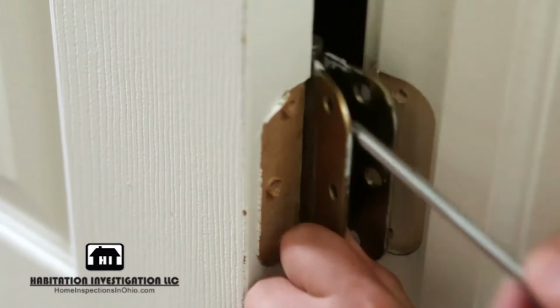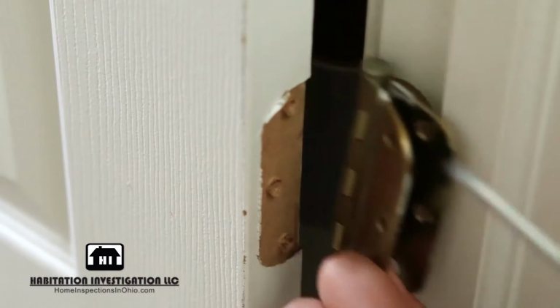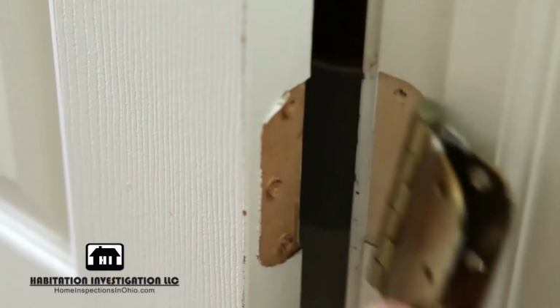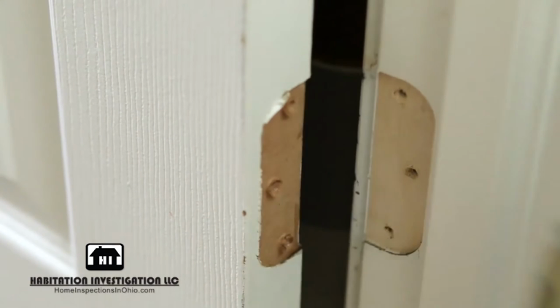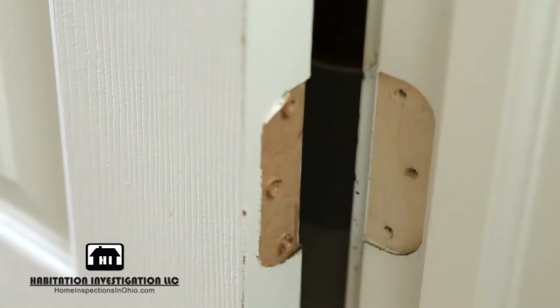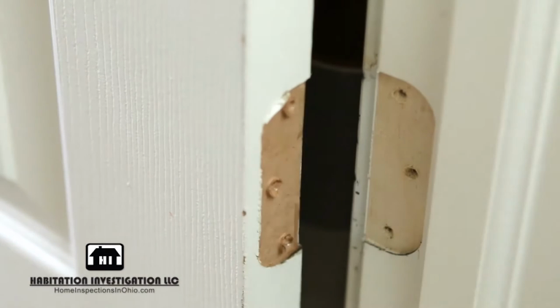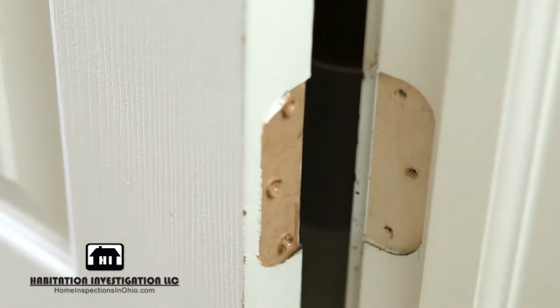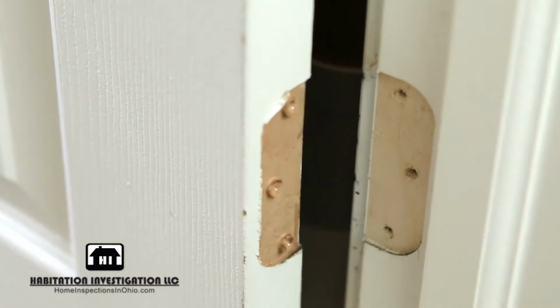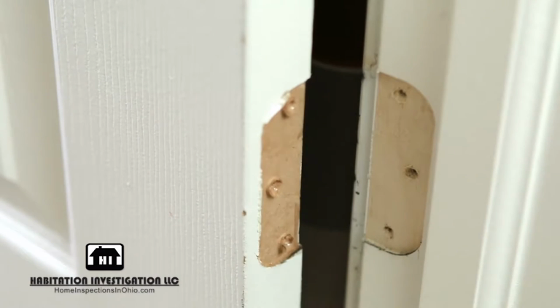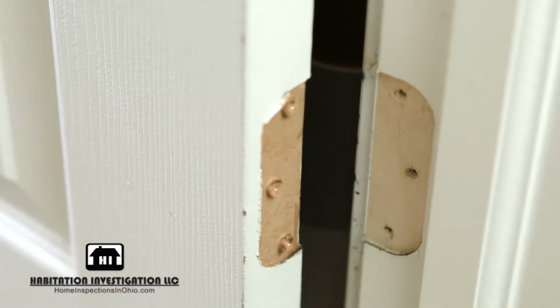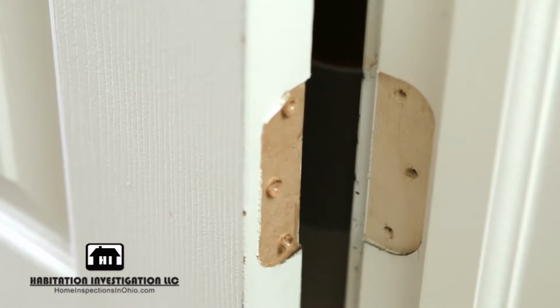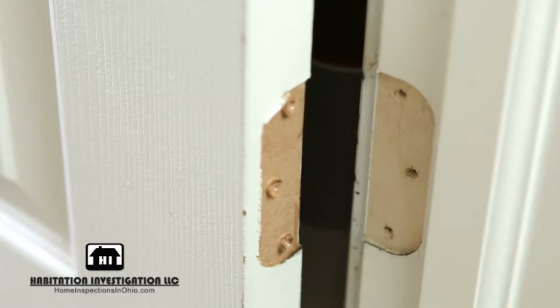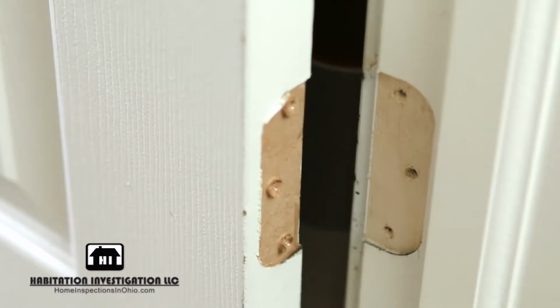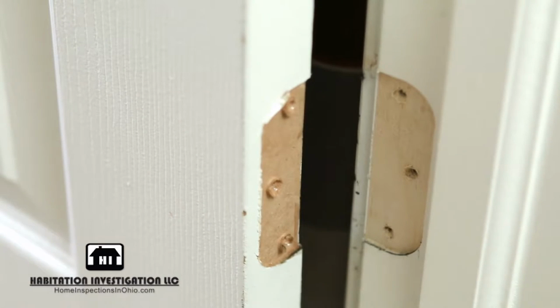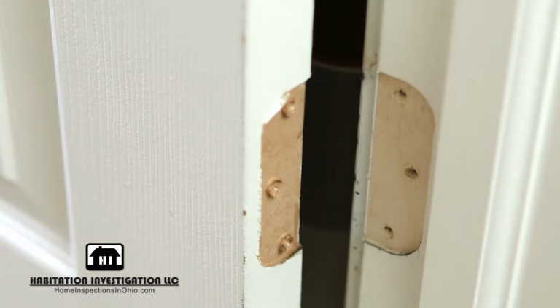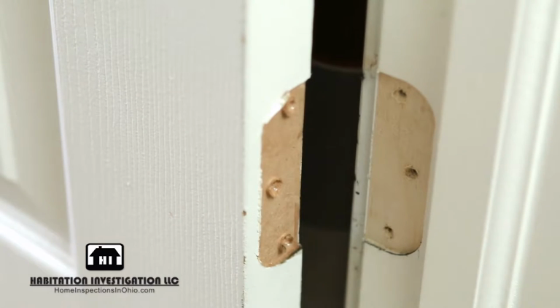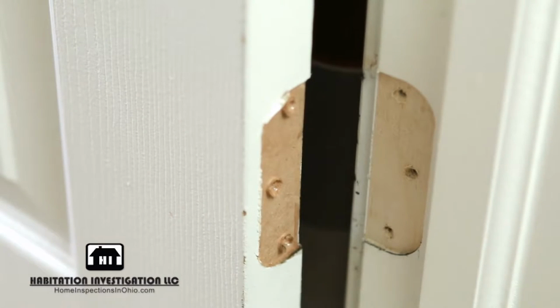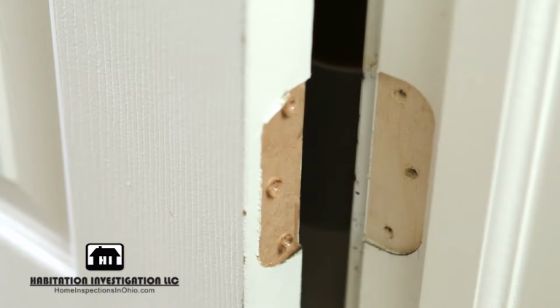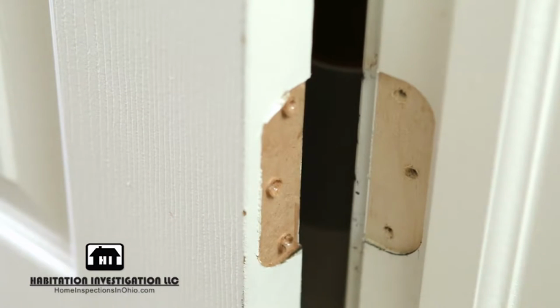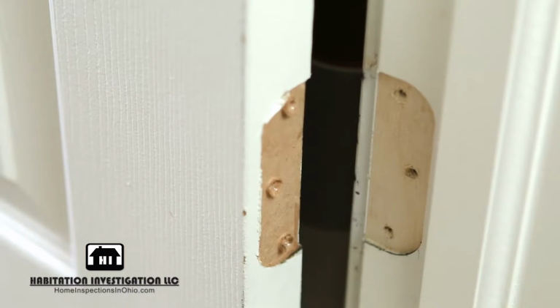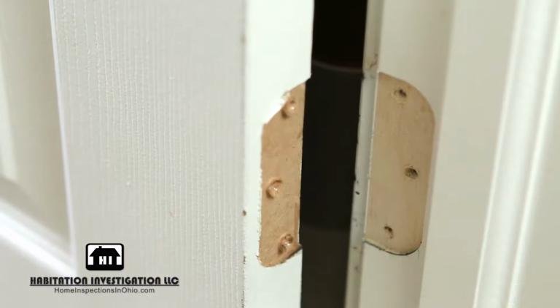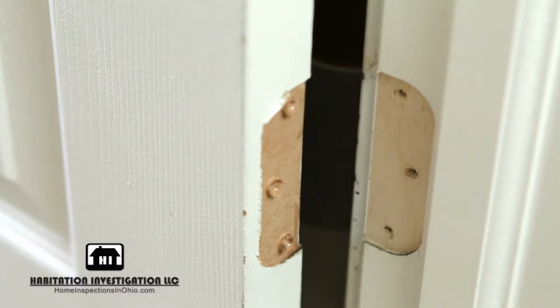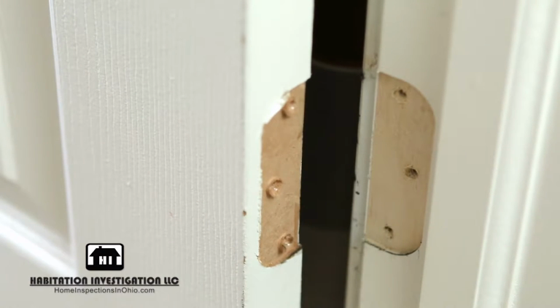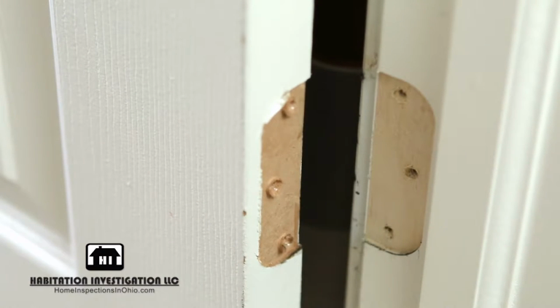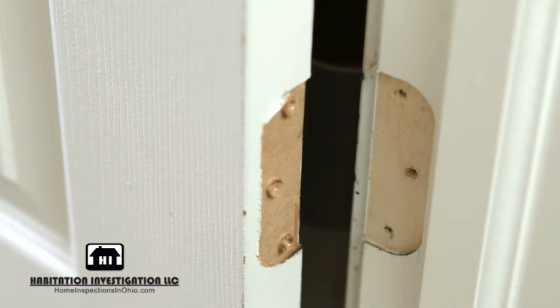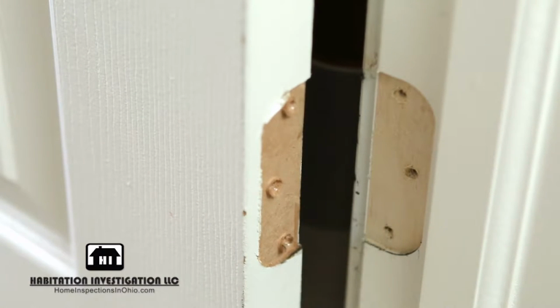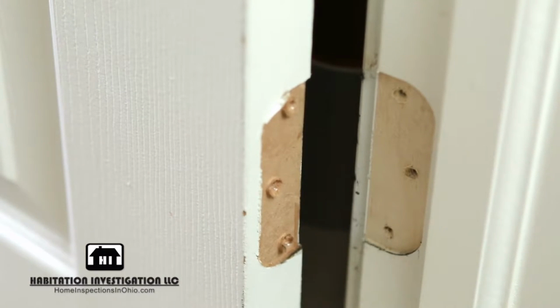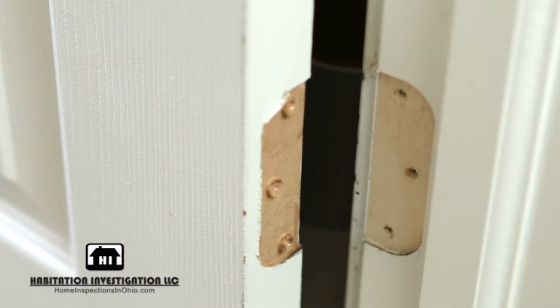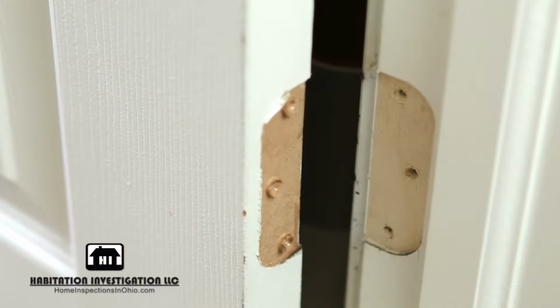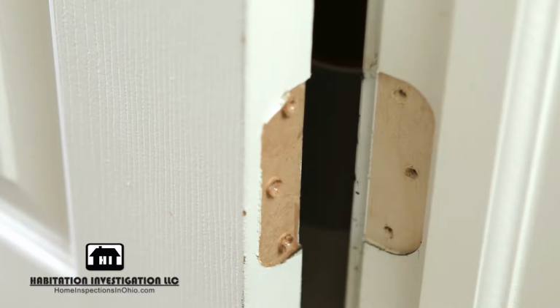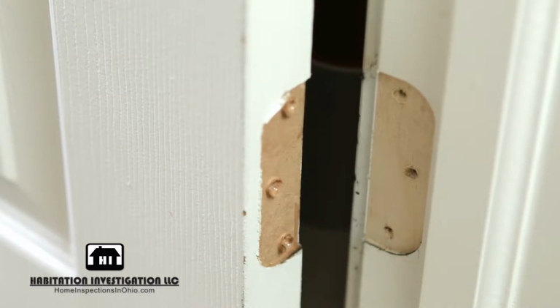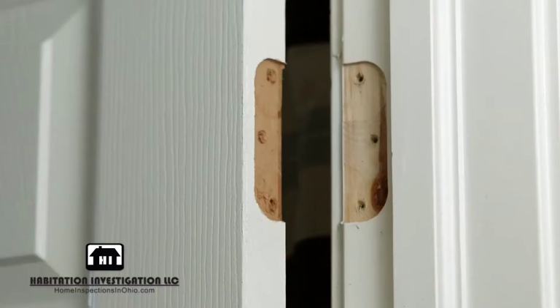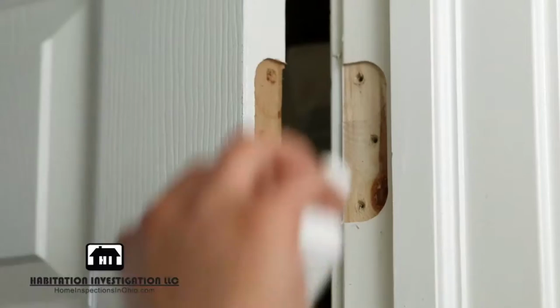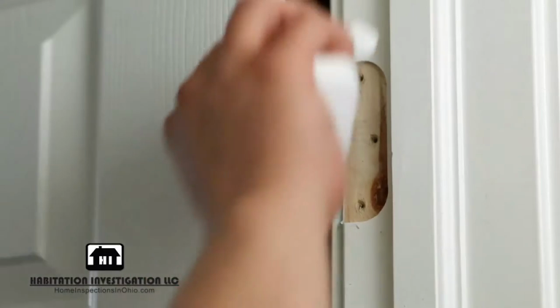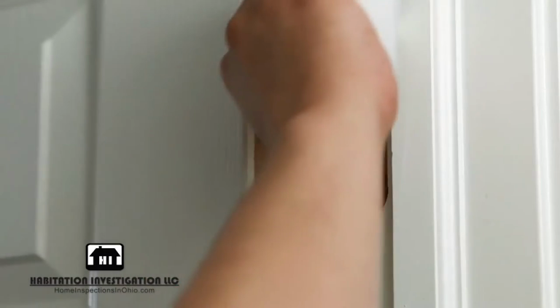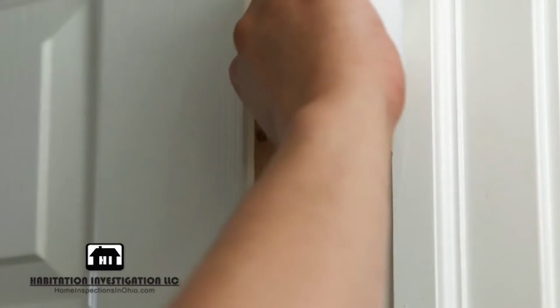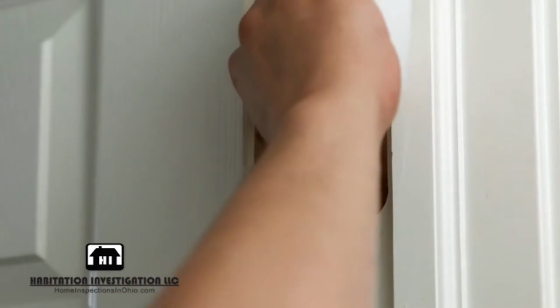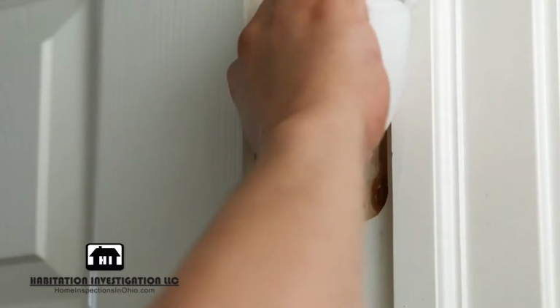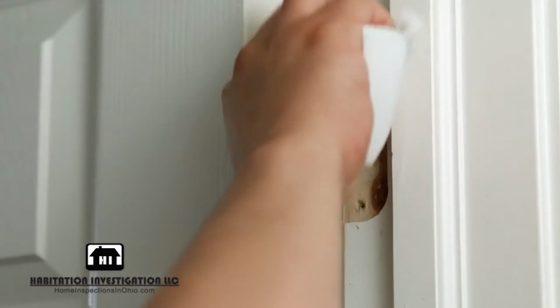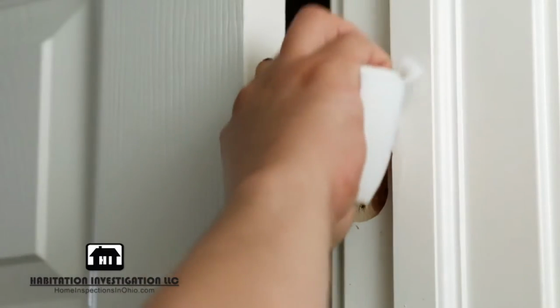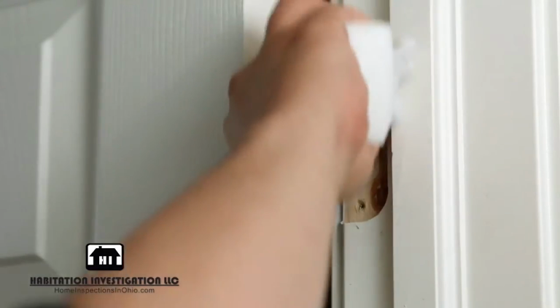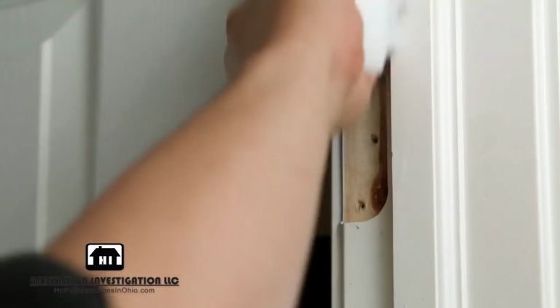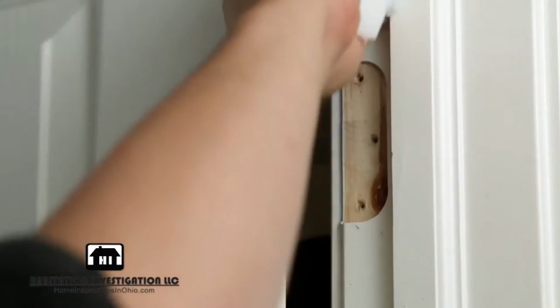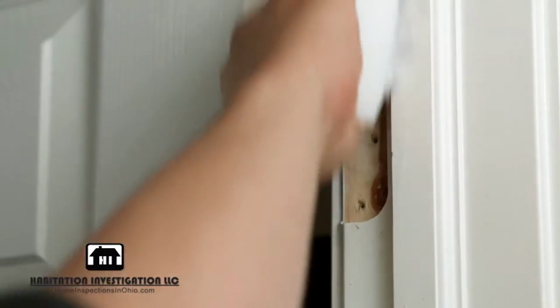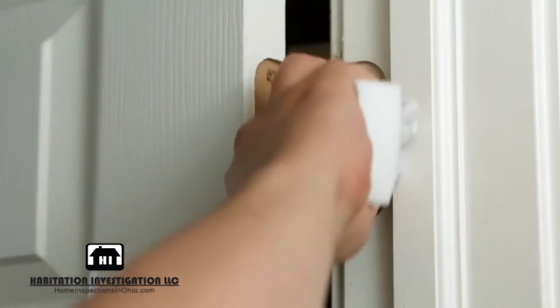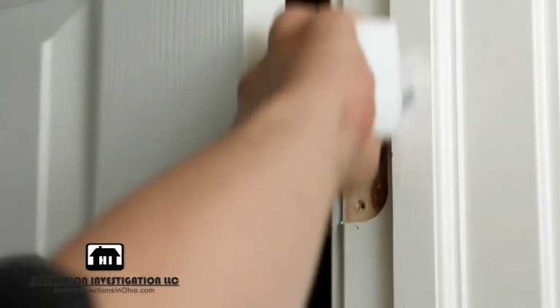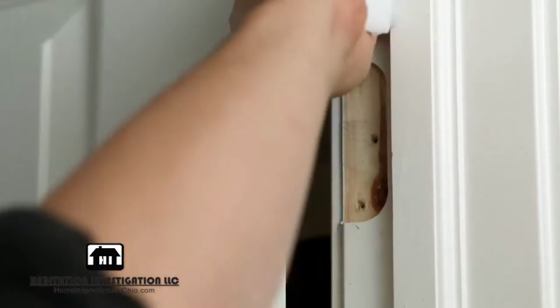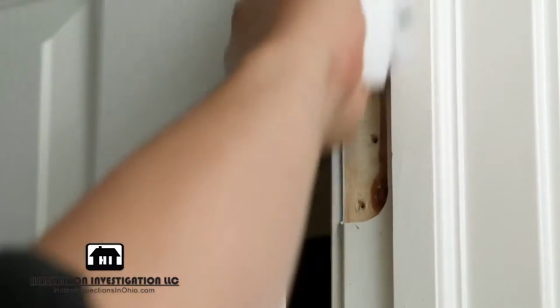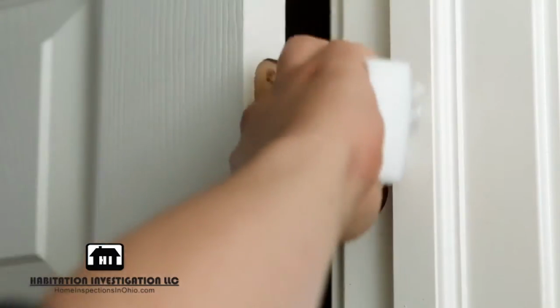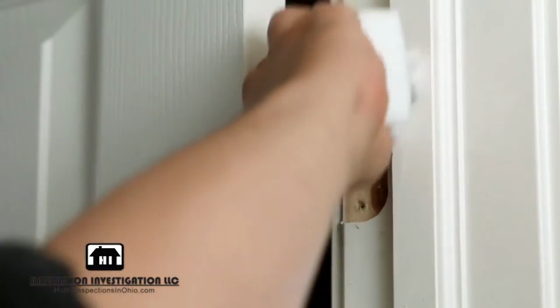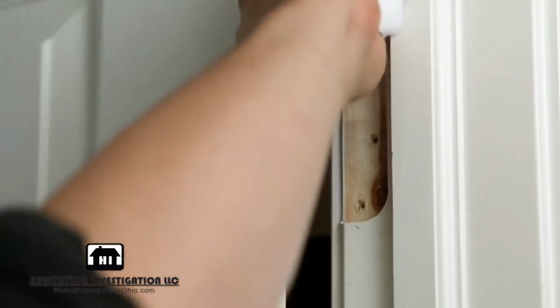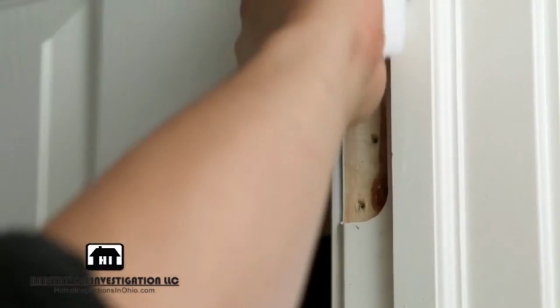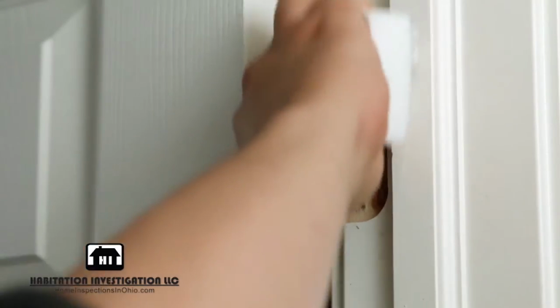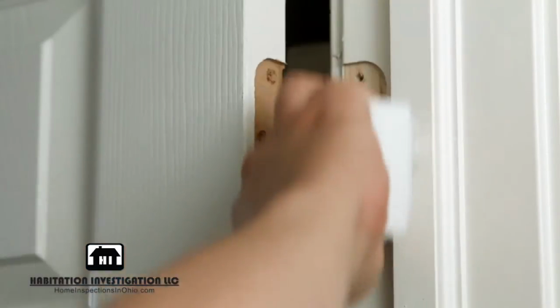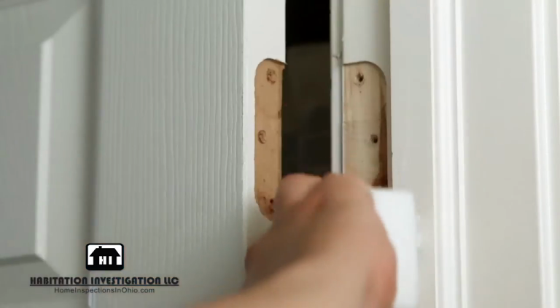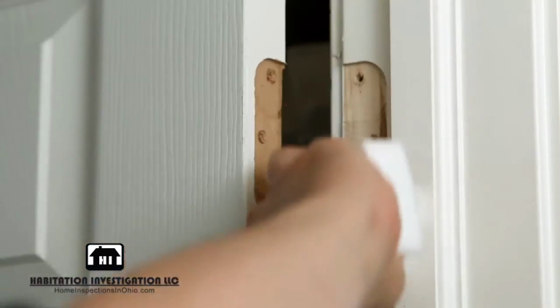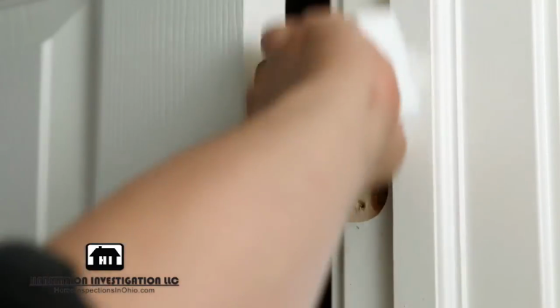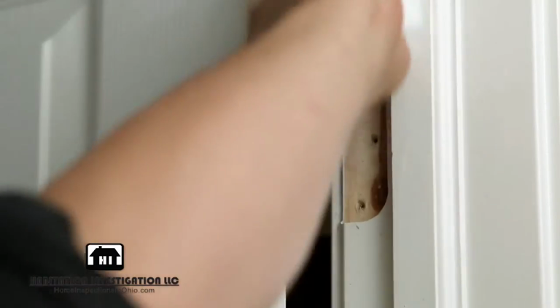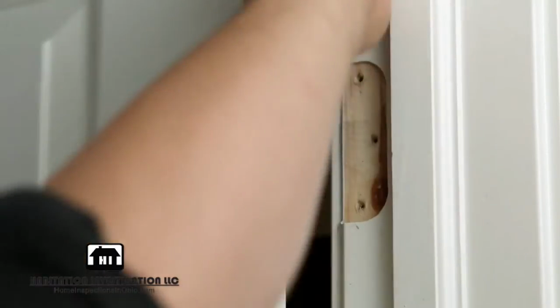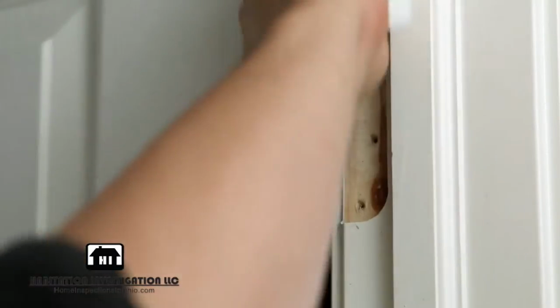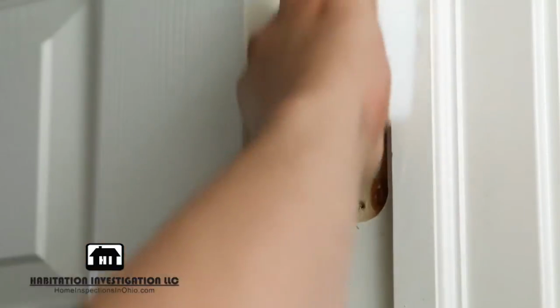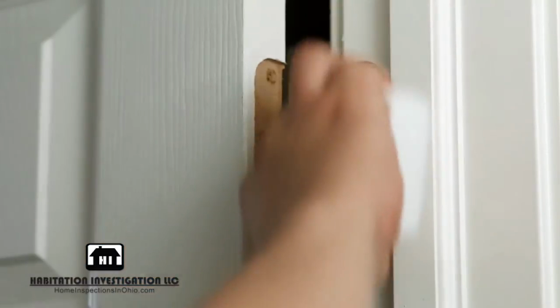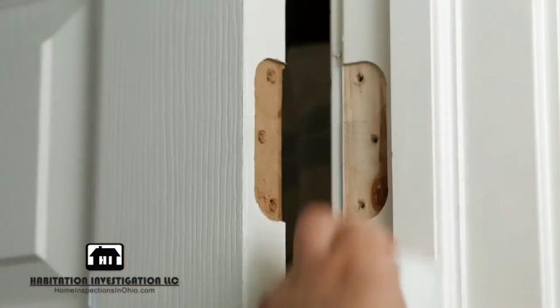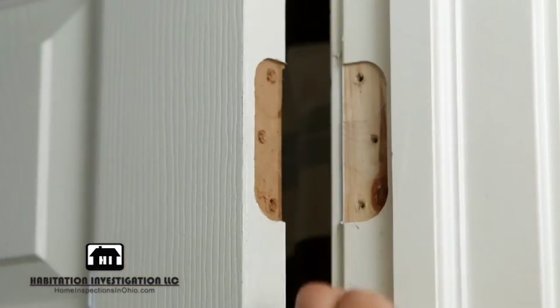push inward on the middle. This will cause the hinge to fold on itself, allowing for easy removal. This is a great time to clean if there is any dirt or dust clinging to the area.